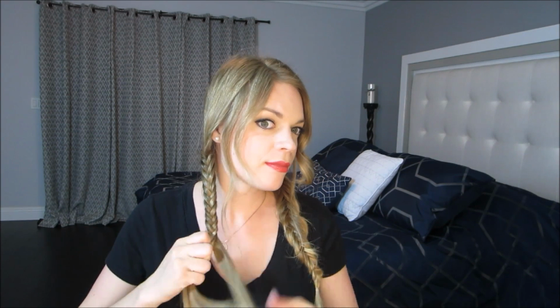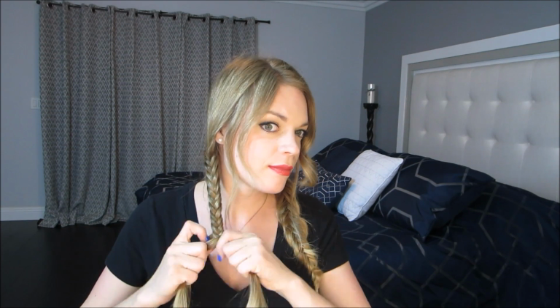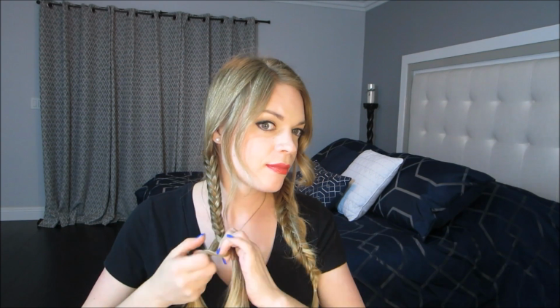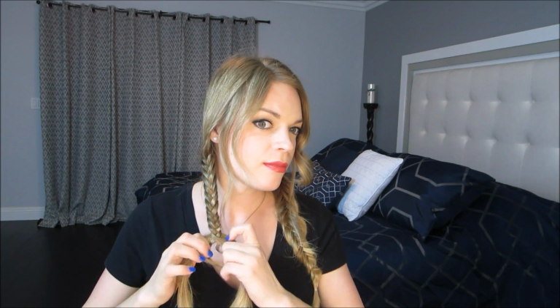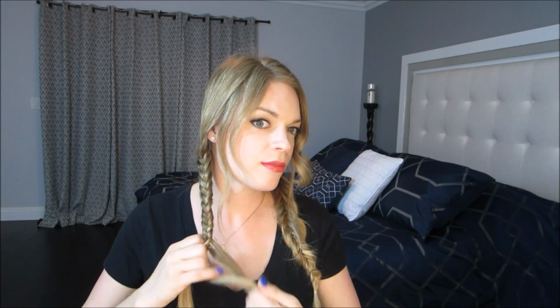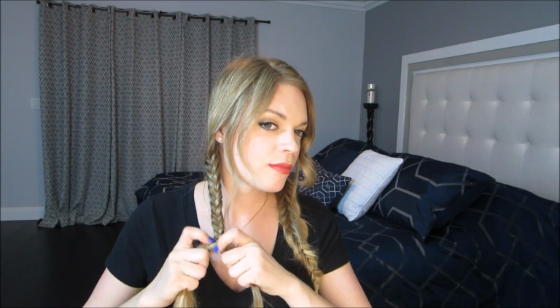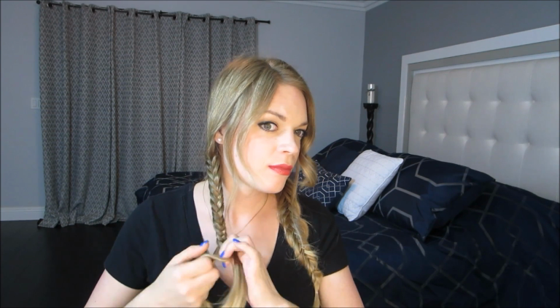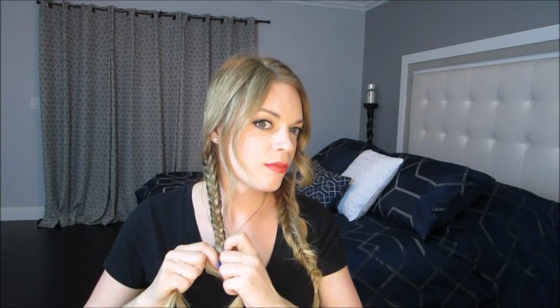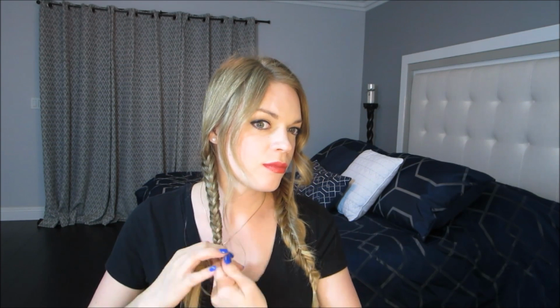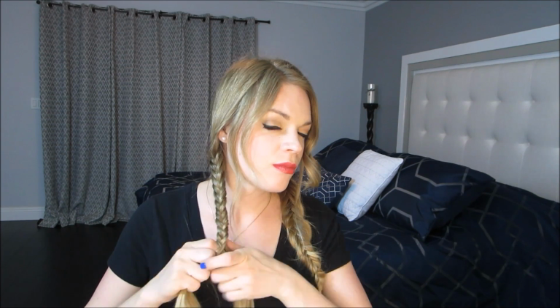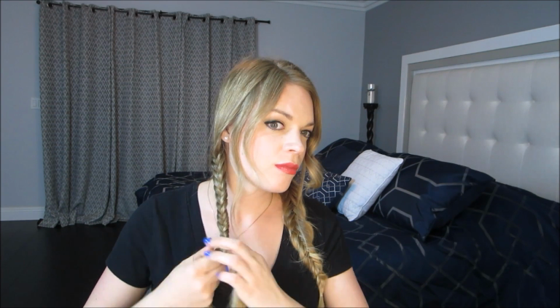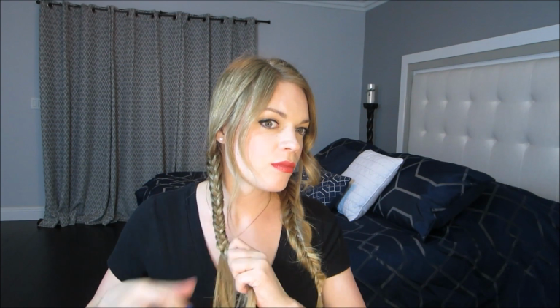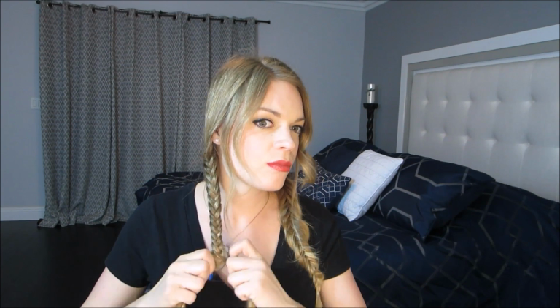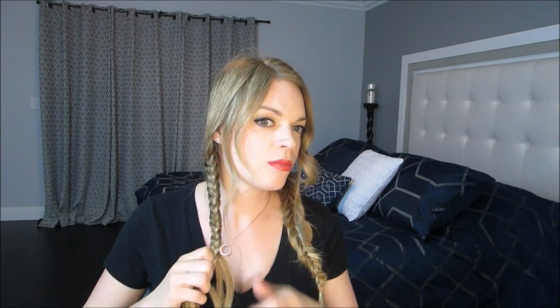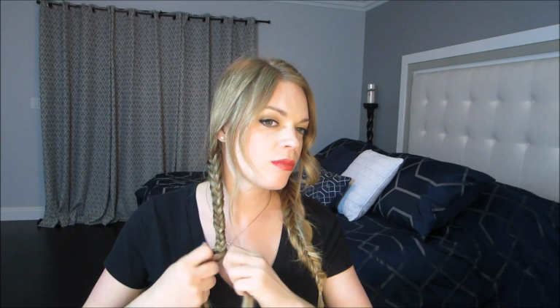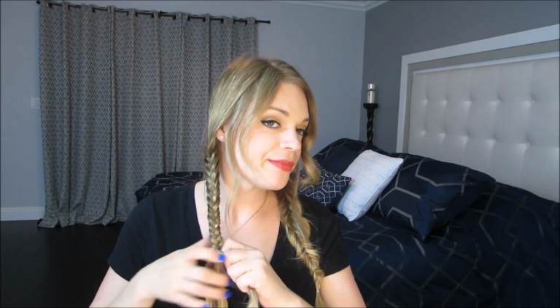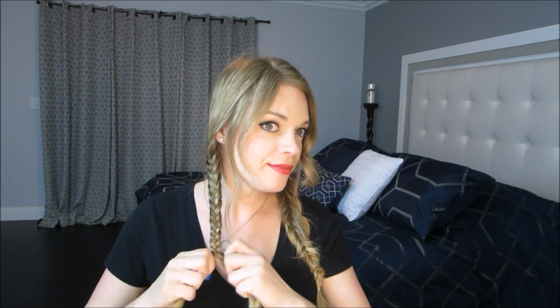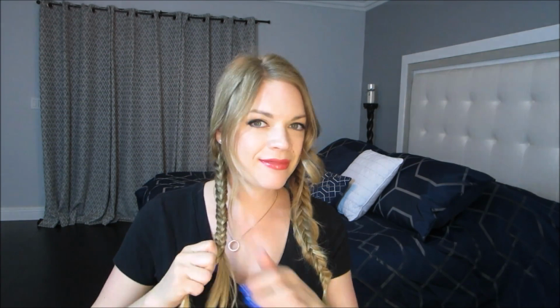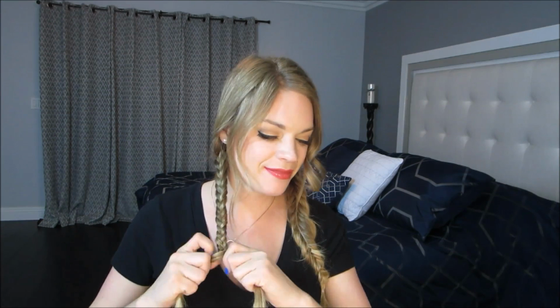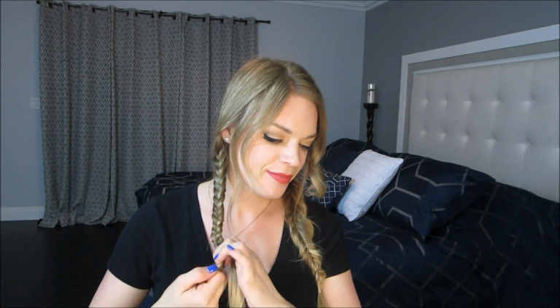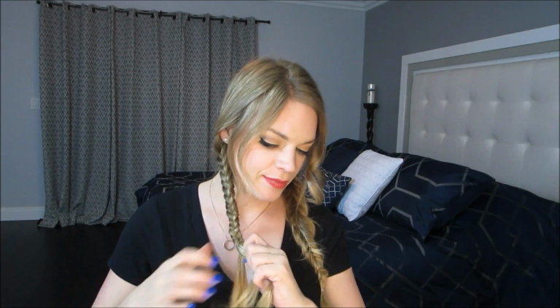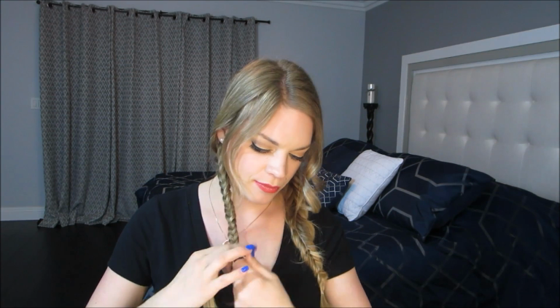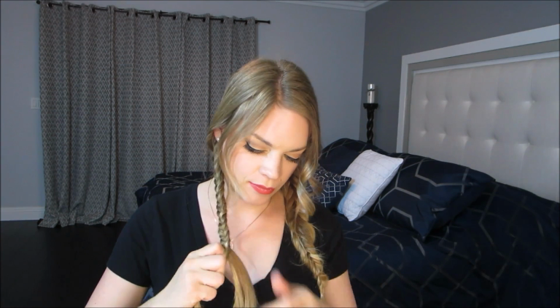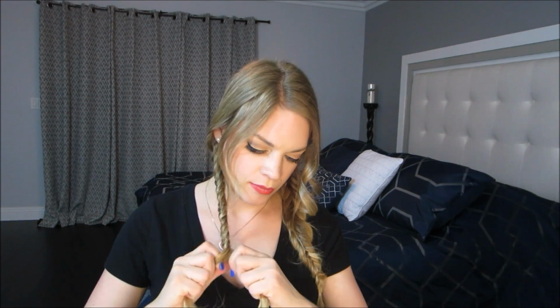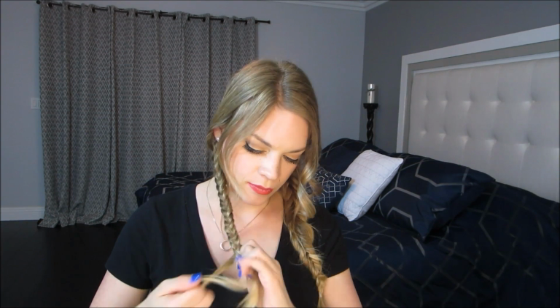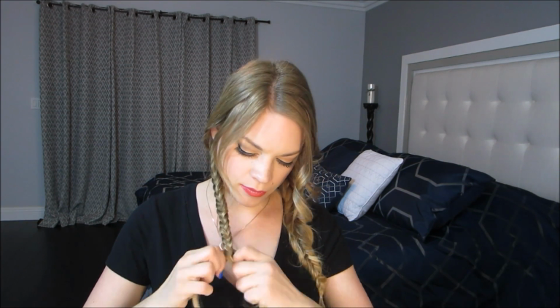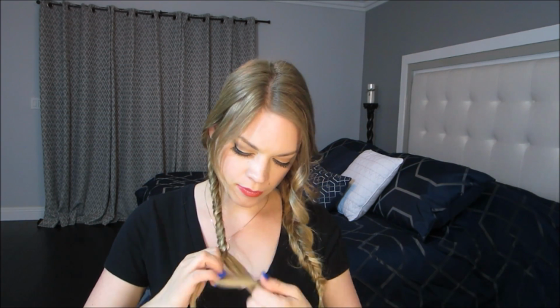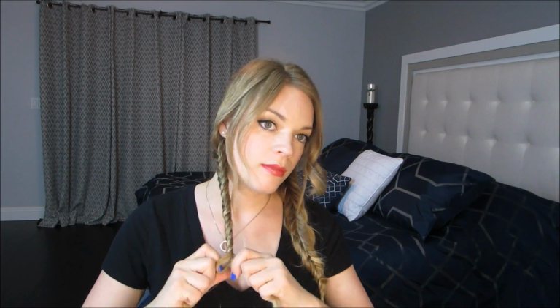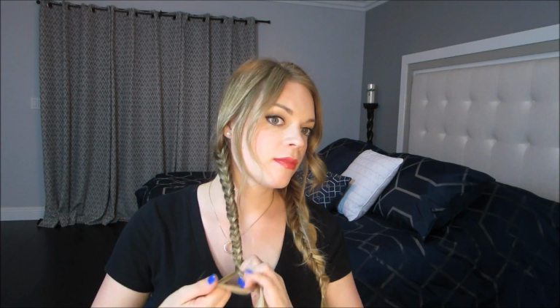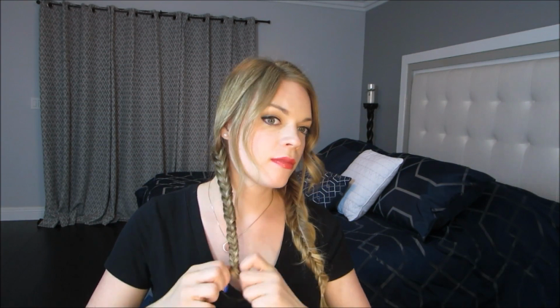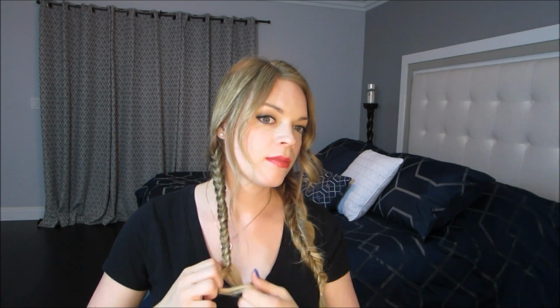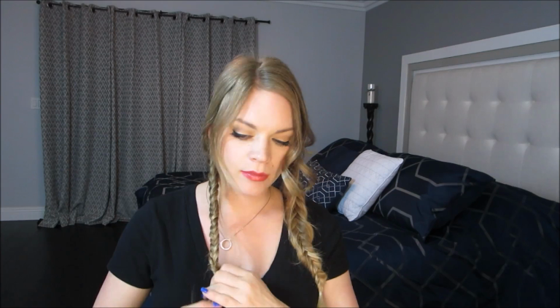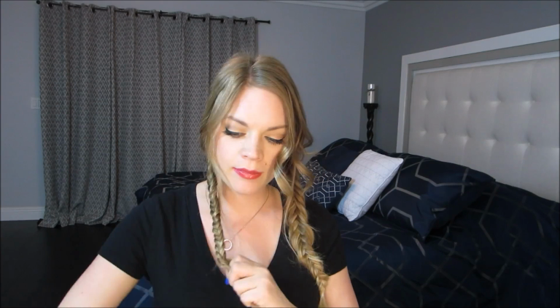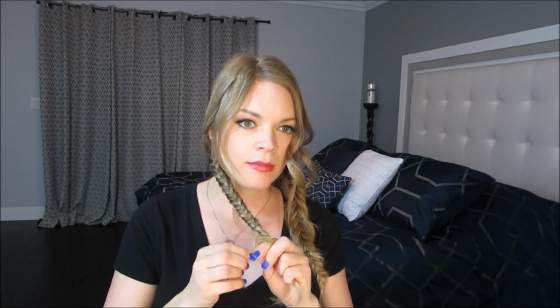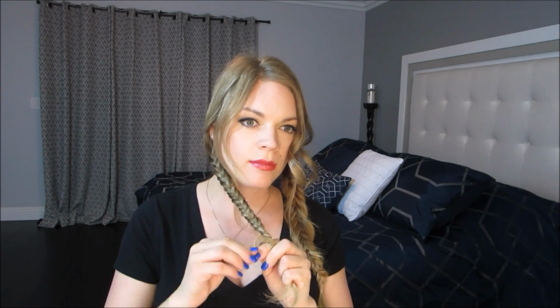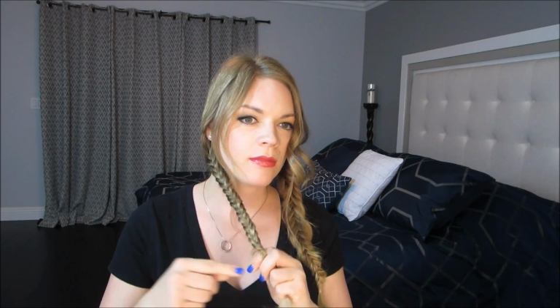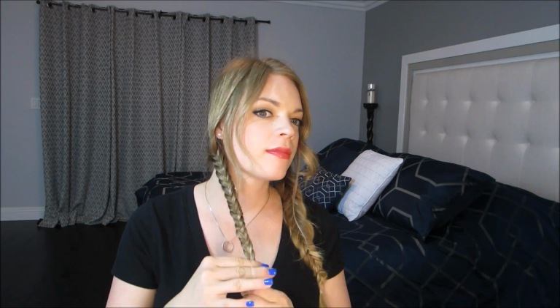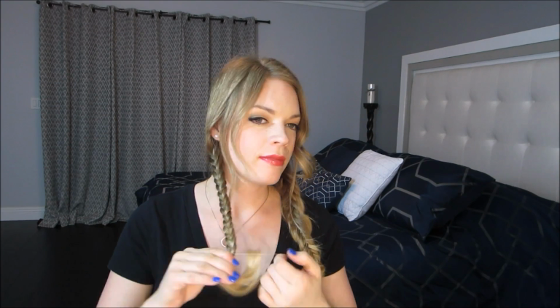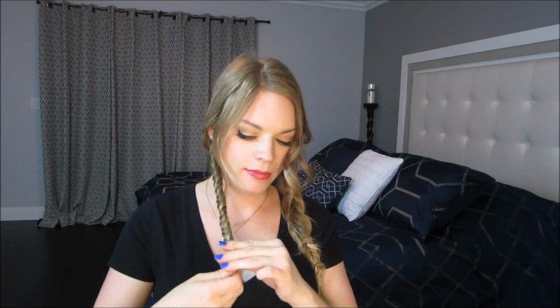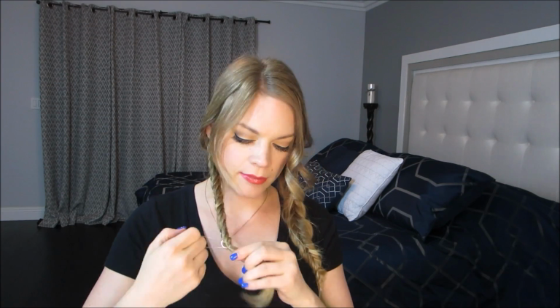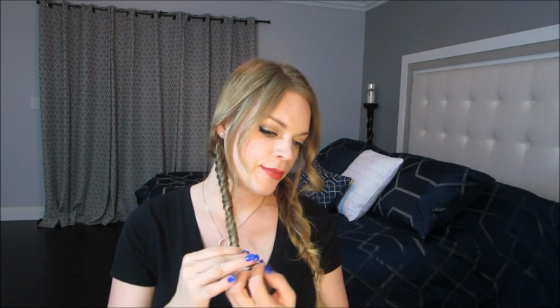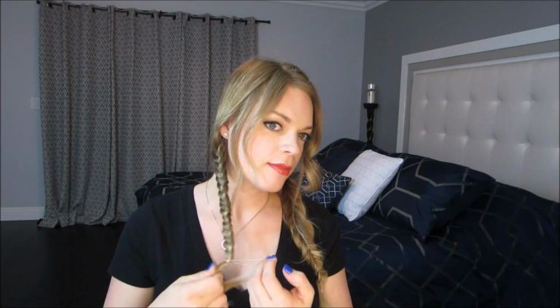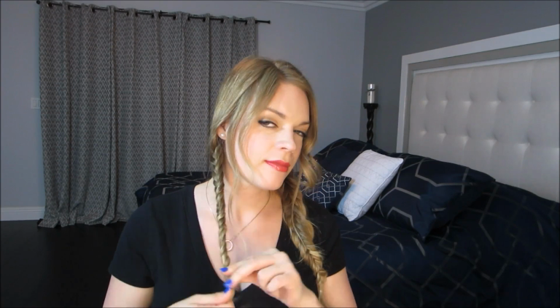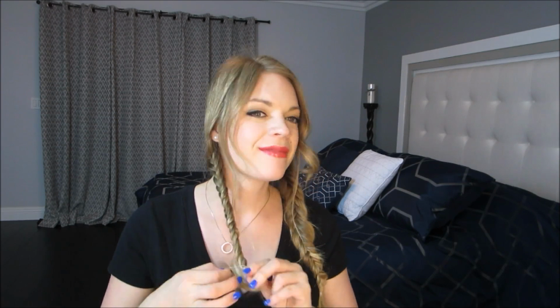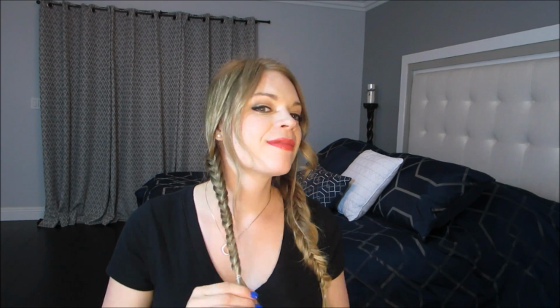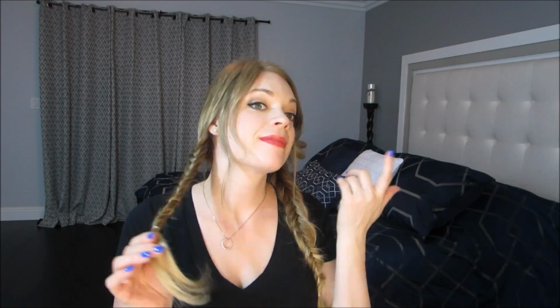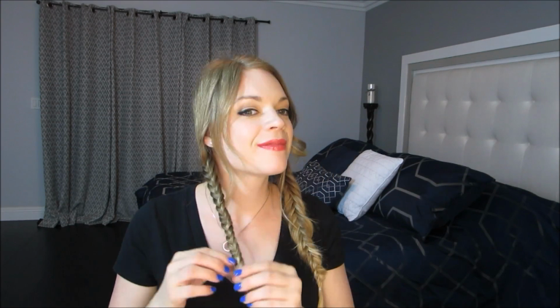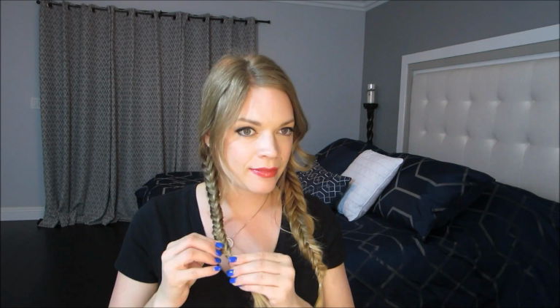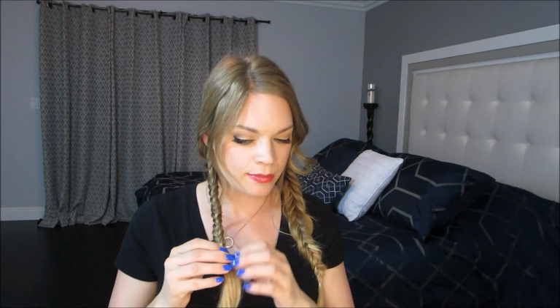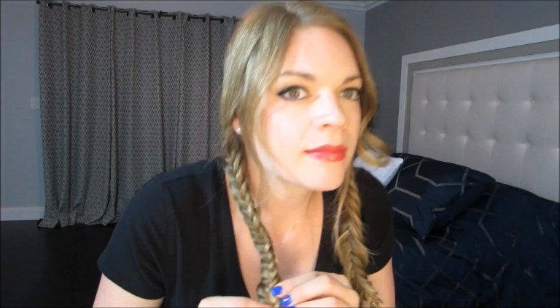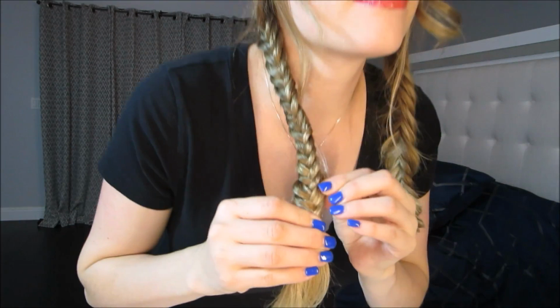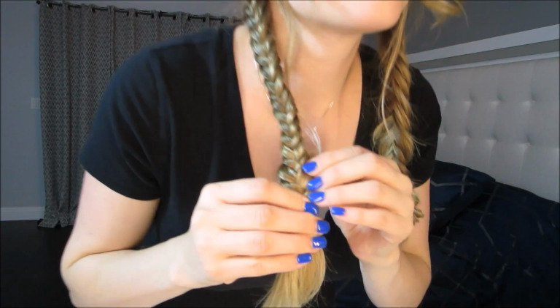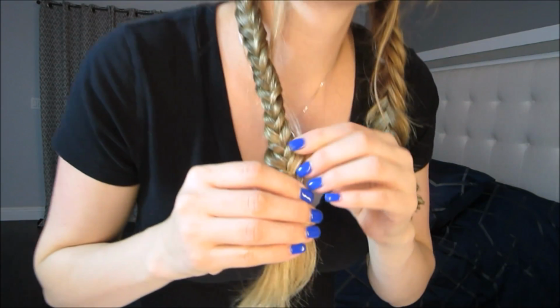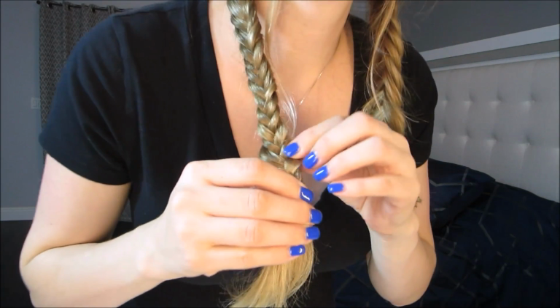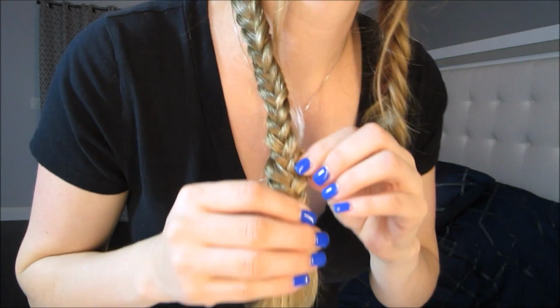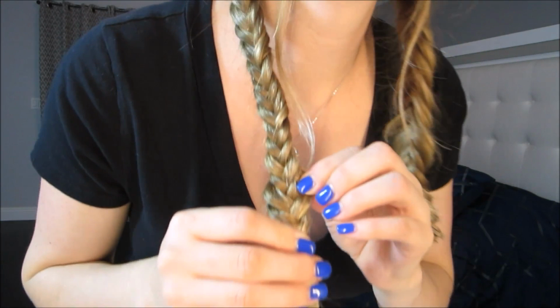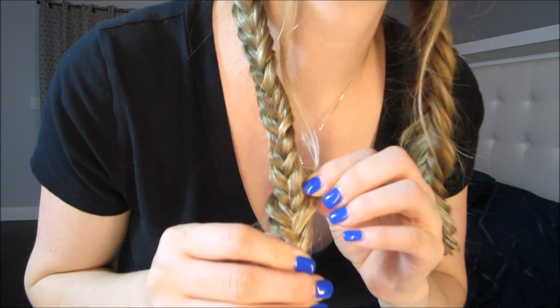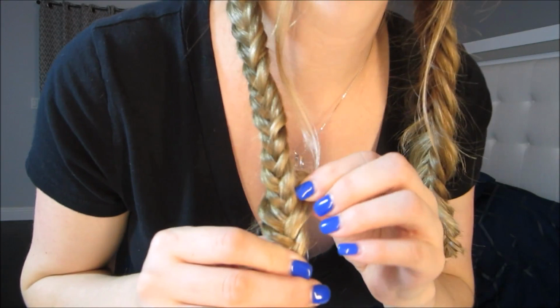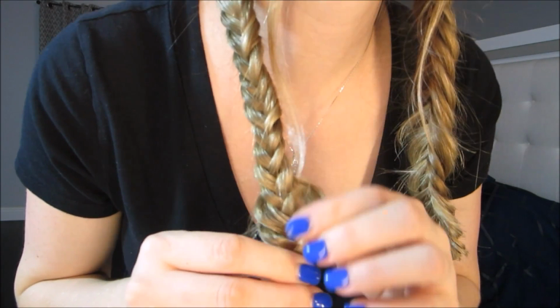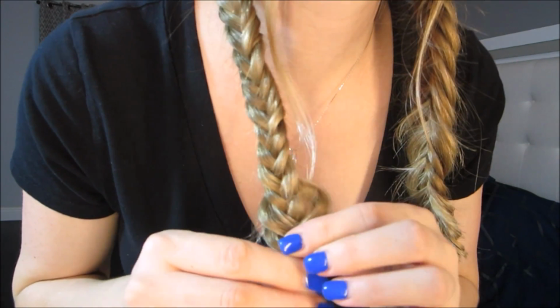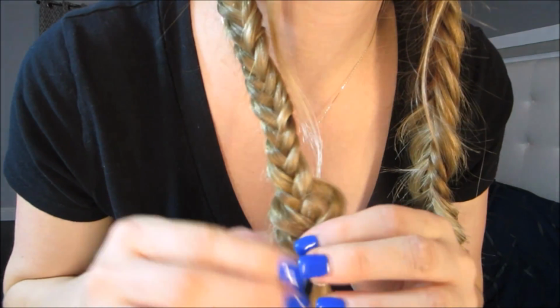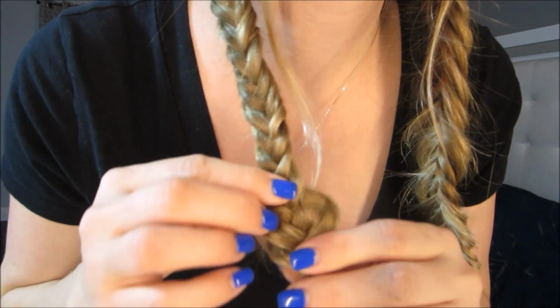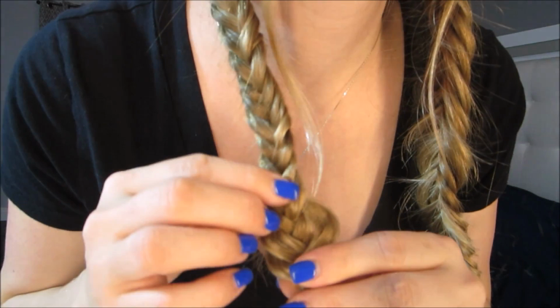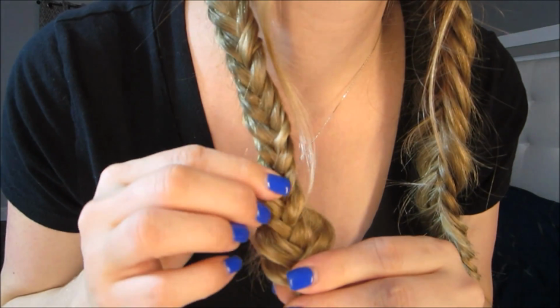Then you'll want to do the same thing you did on the other side — tugging and pulling the braid in order to give it that thicker tousled look.